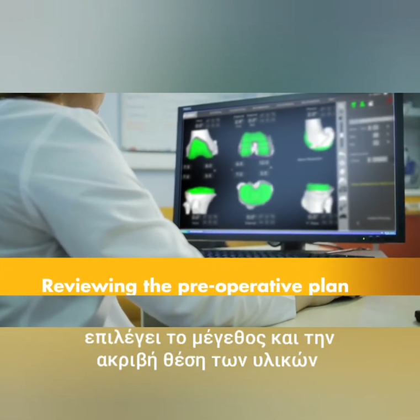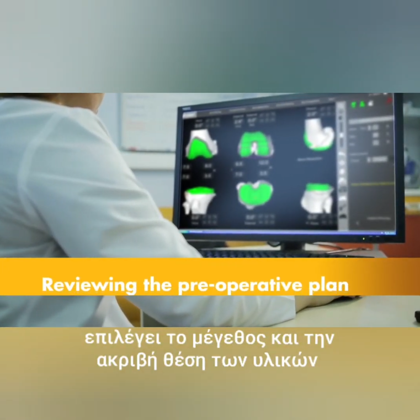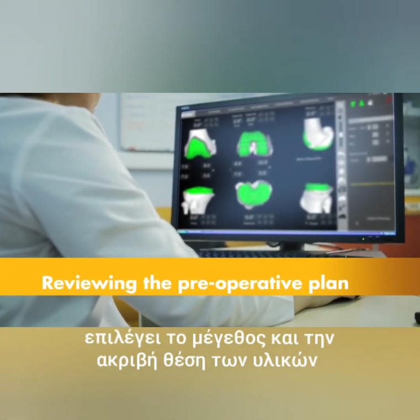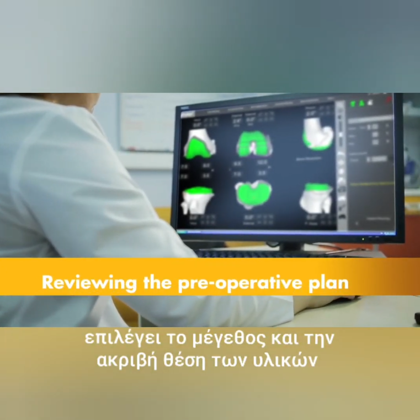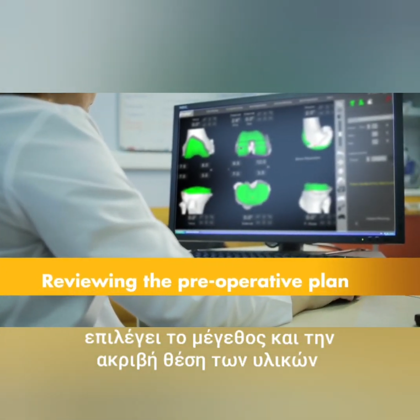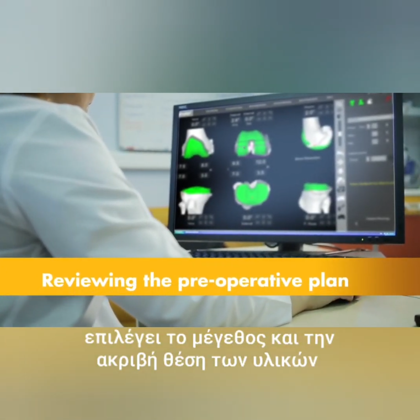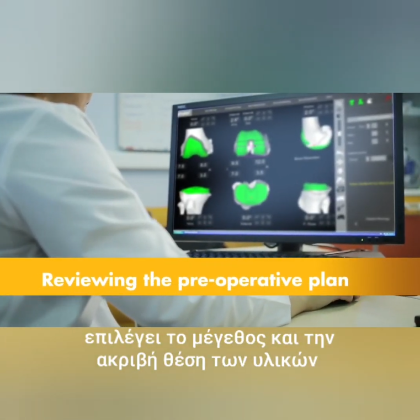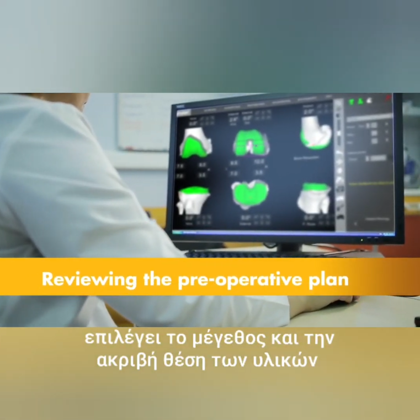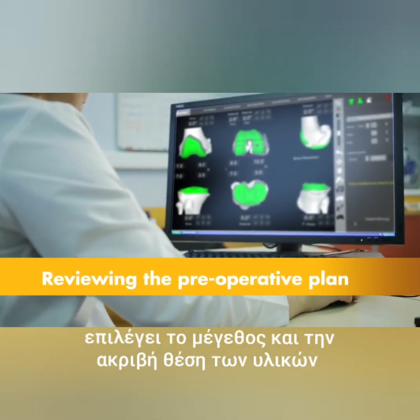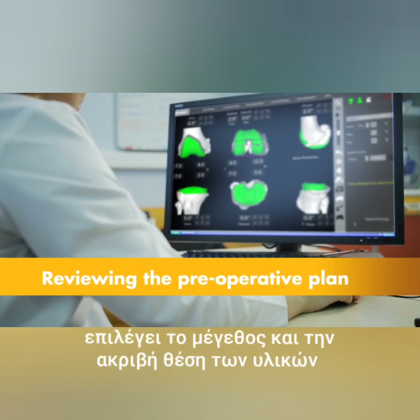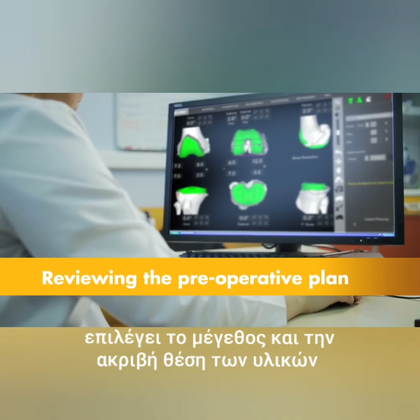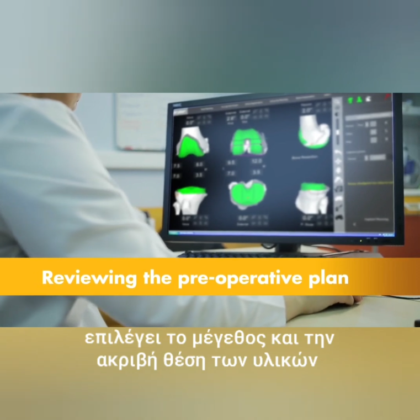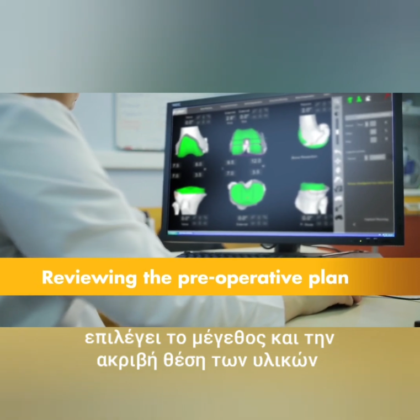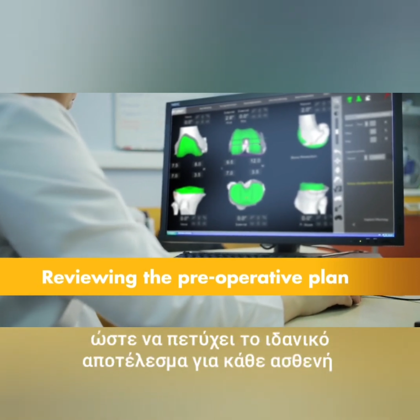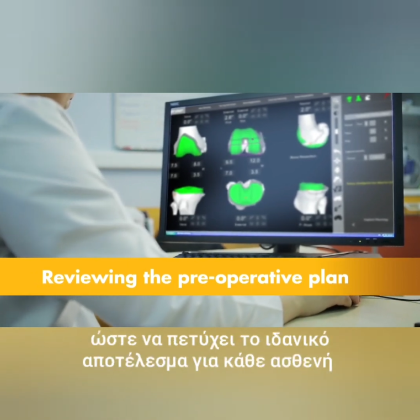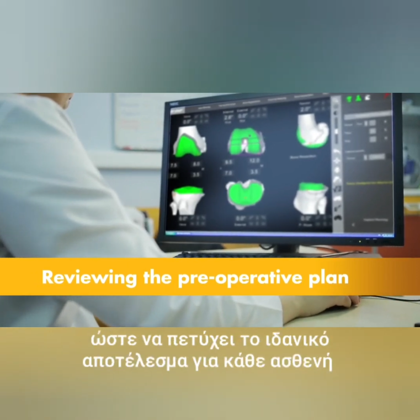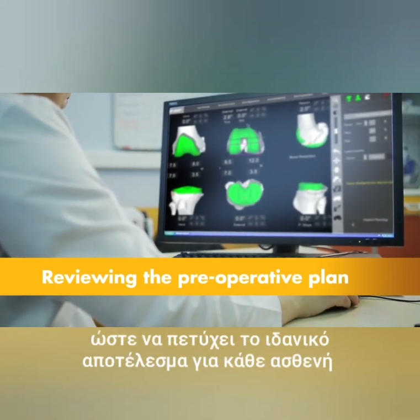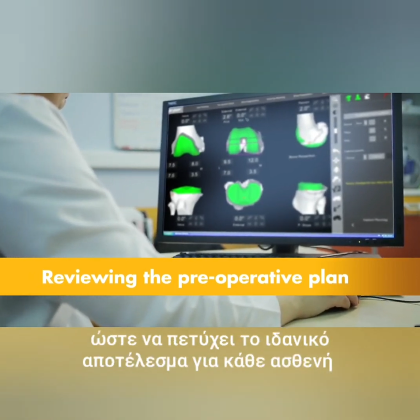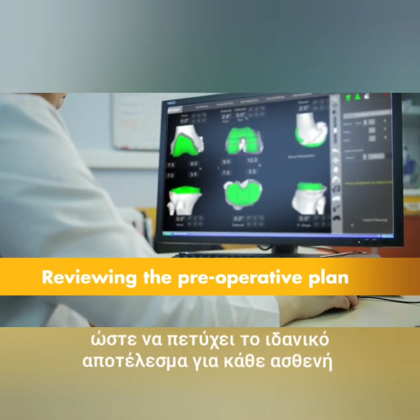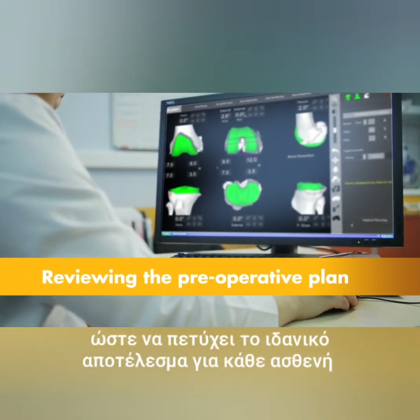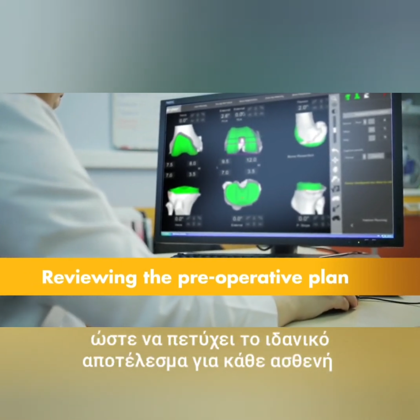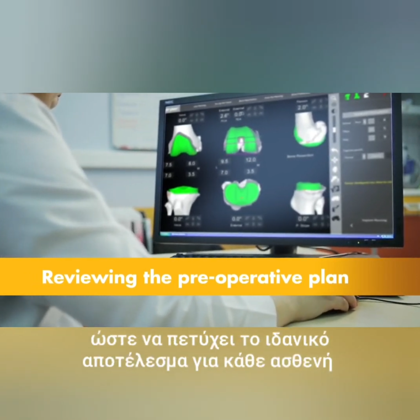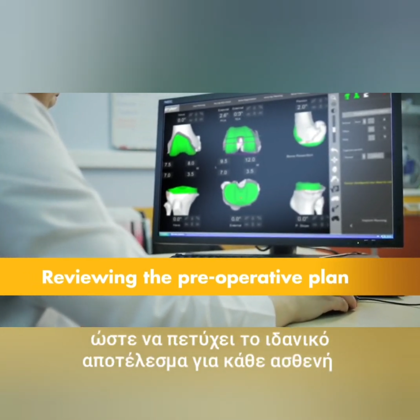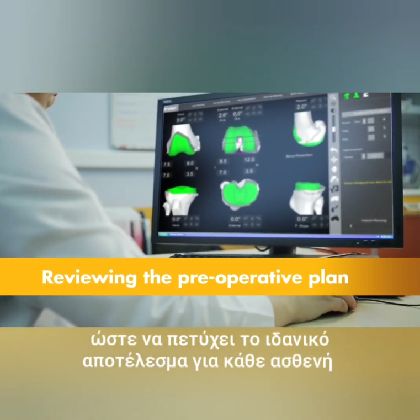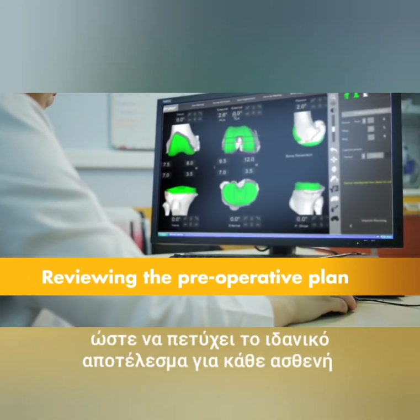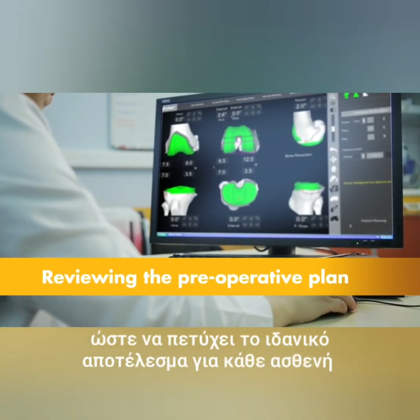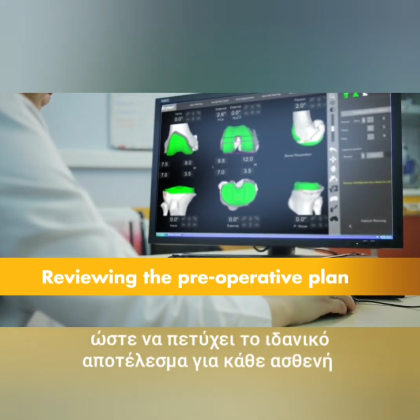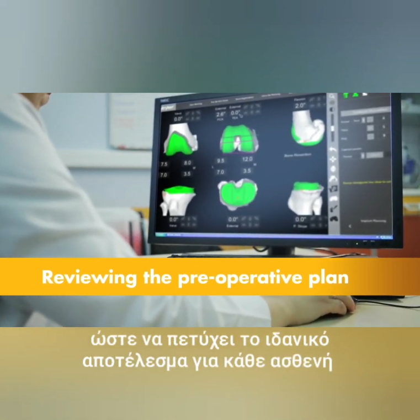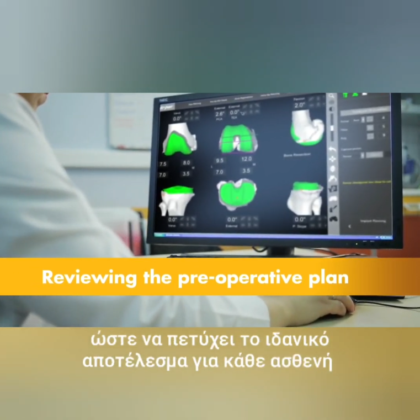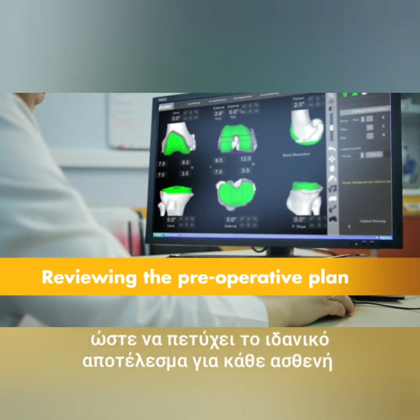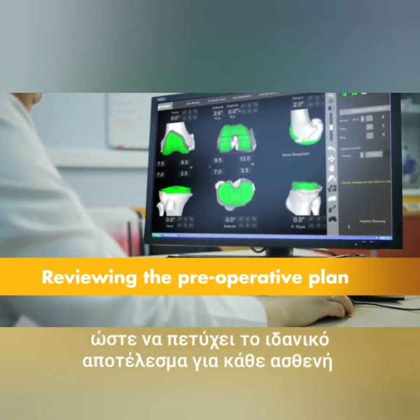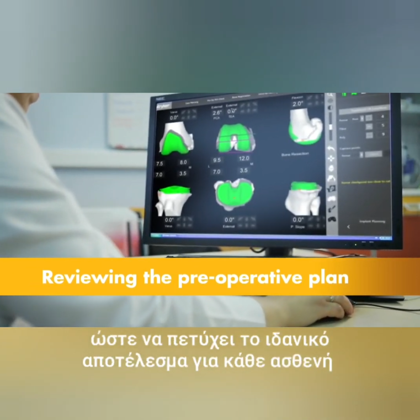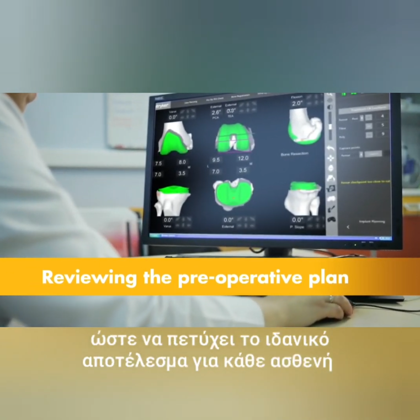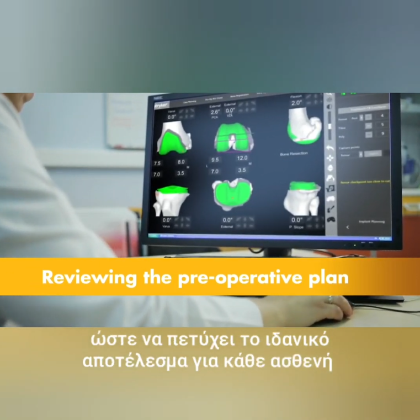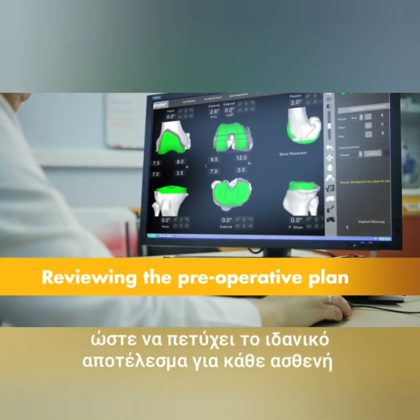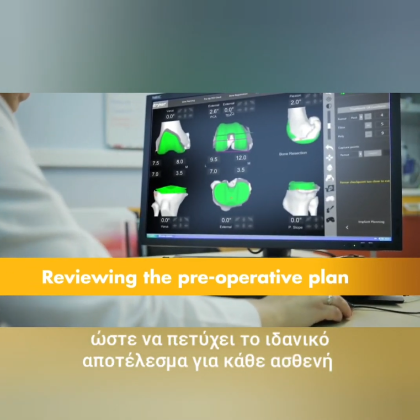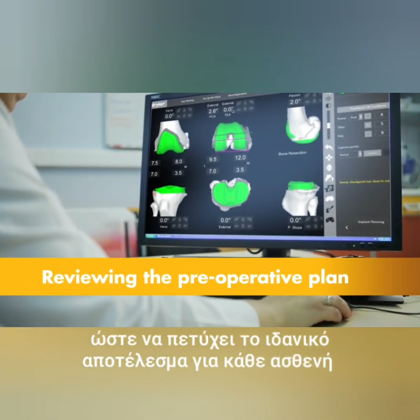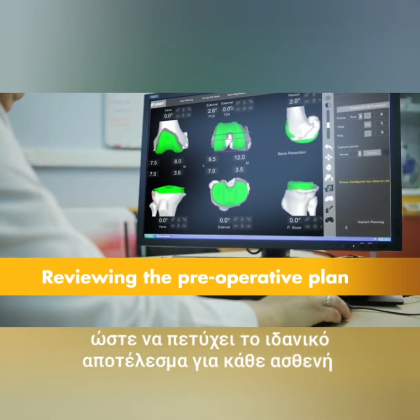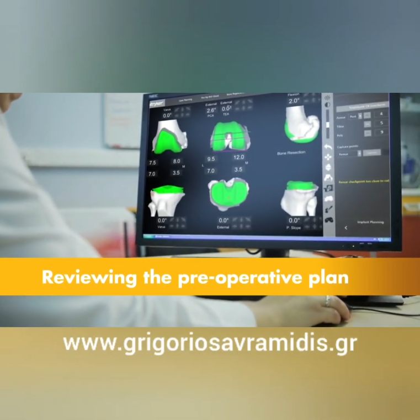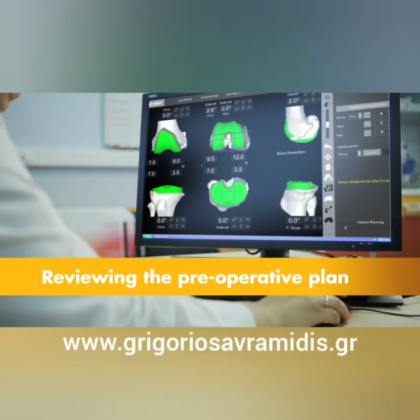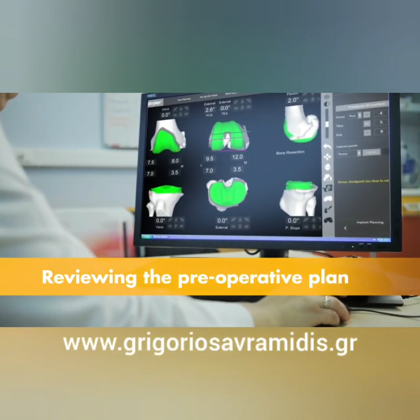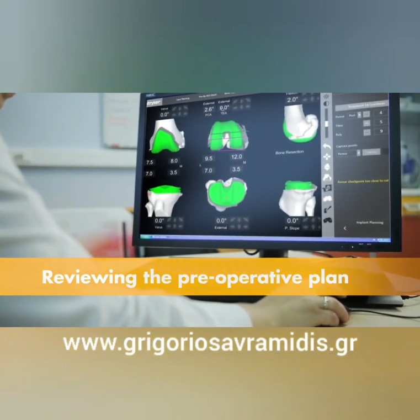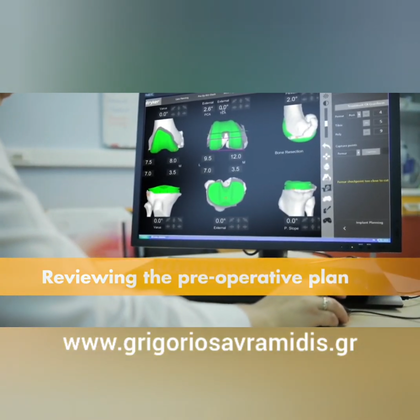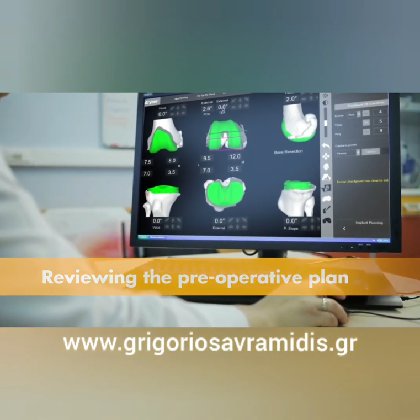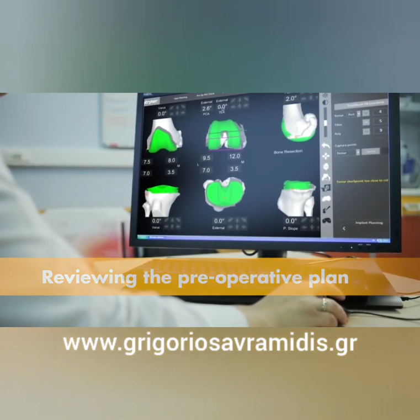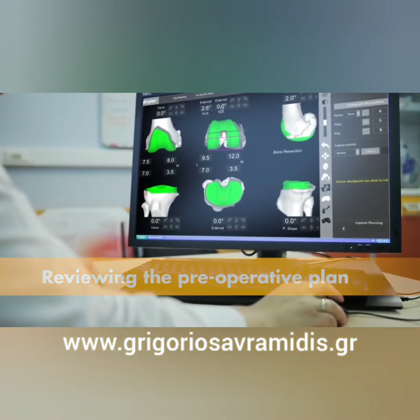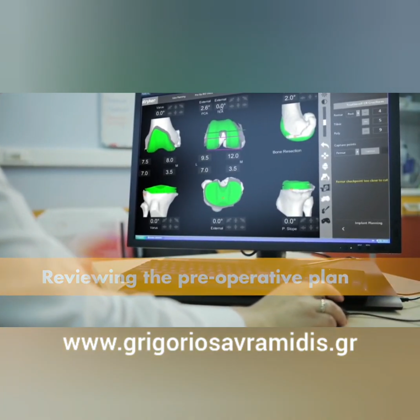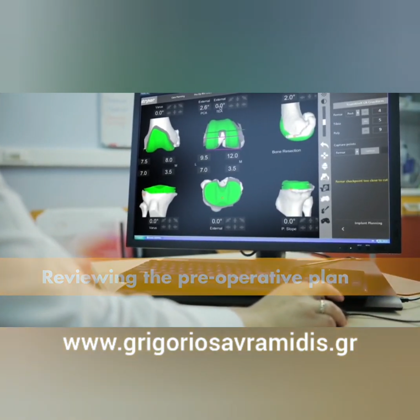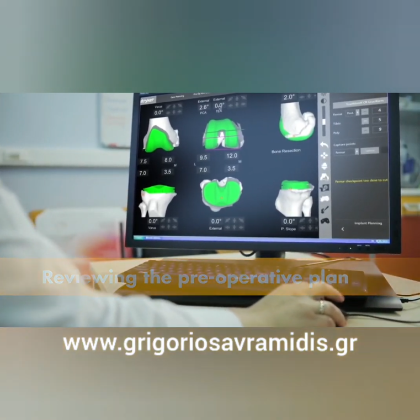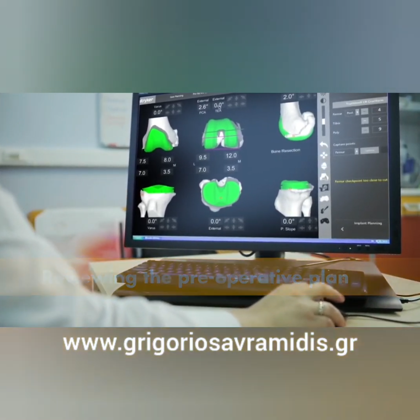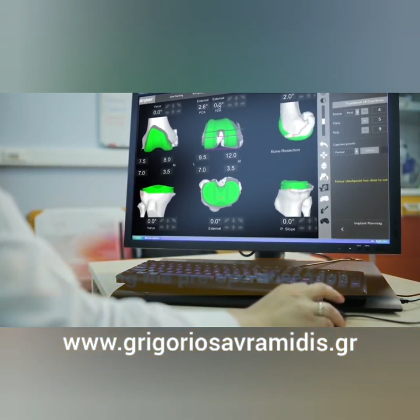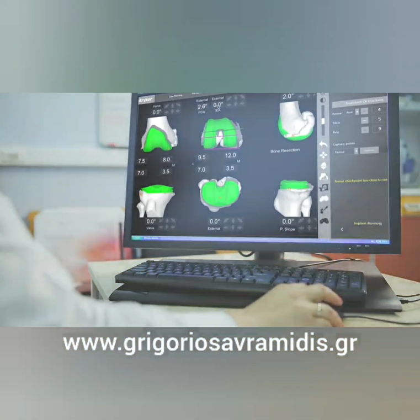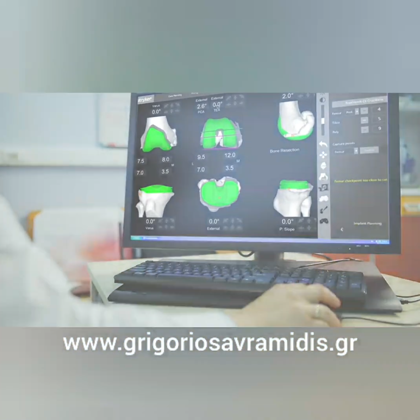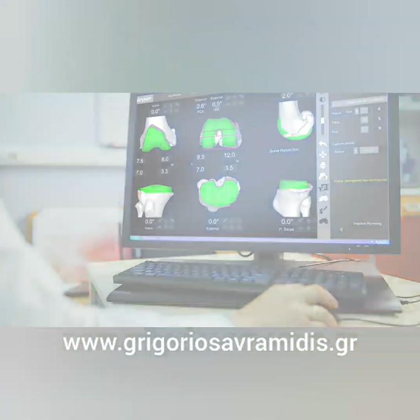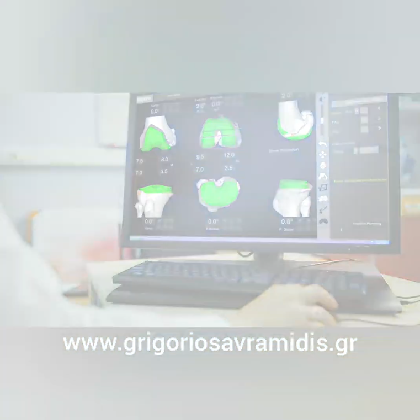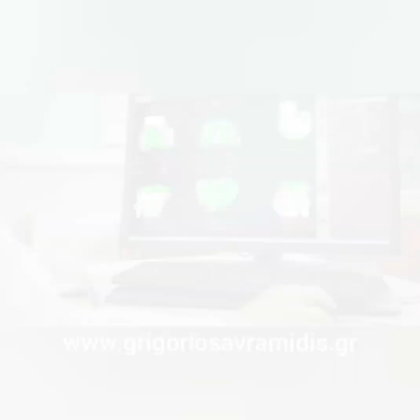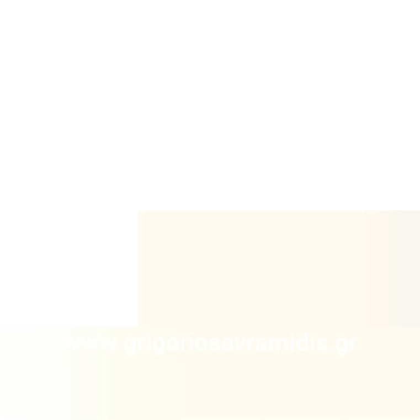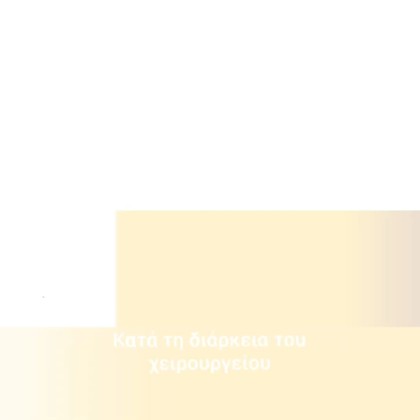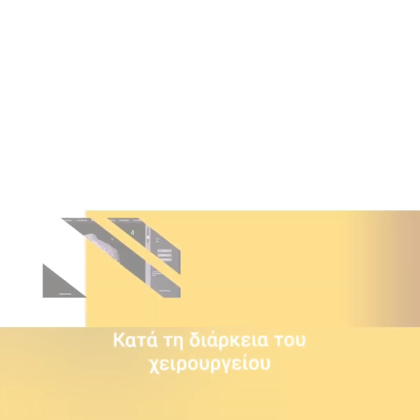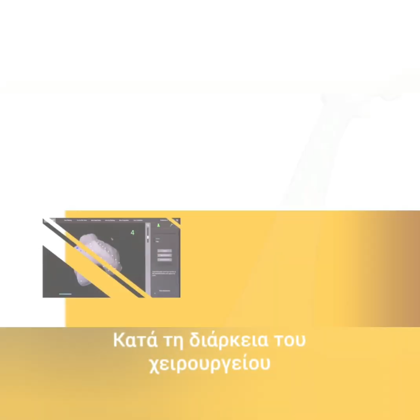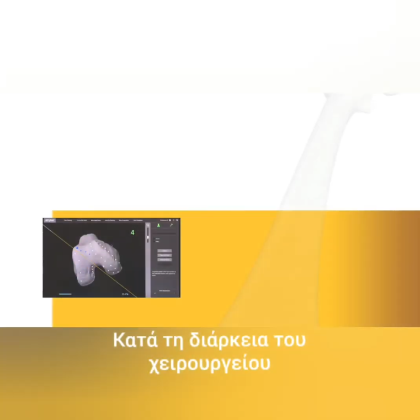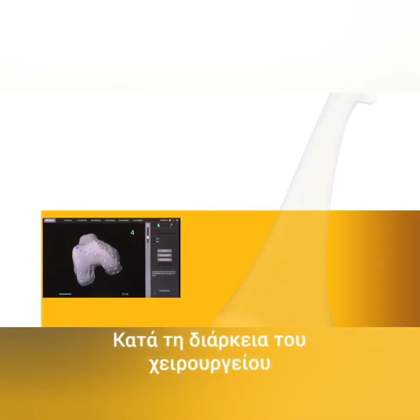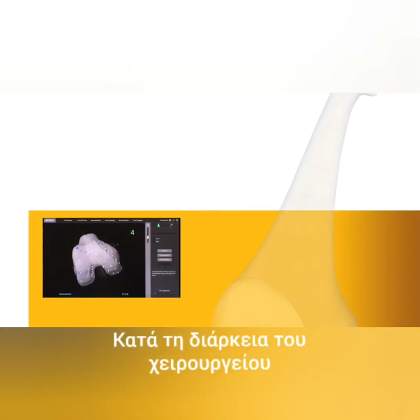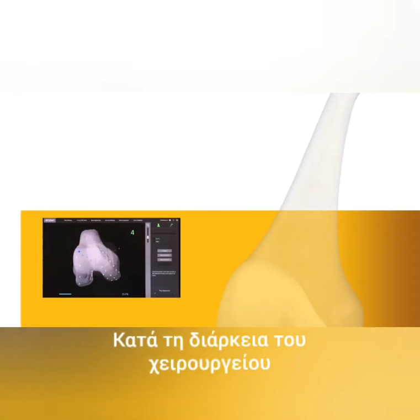Prior to surgery, the surgeon reviews the plan, size, and placement of the implant, and if necessary modifies the preoperative plan in order to better position the implant to the patient's unique anatomy.